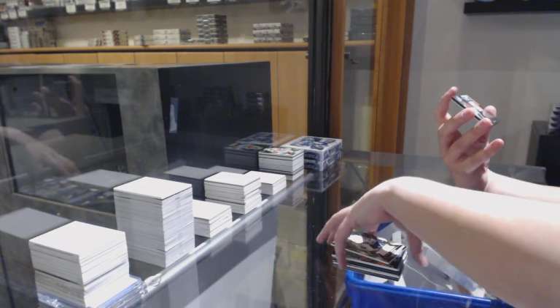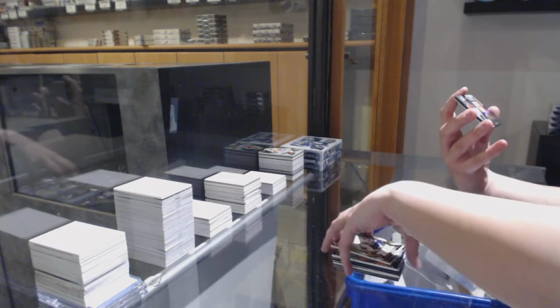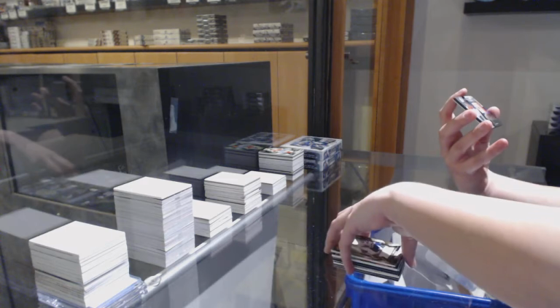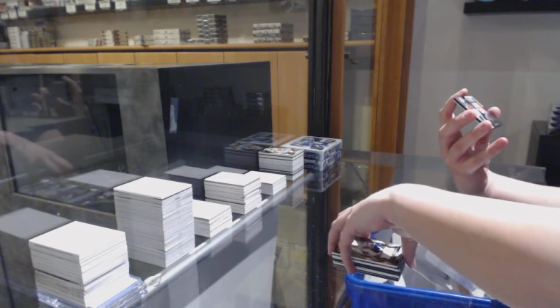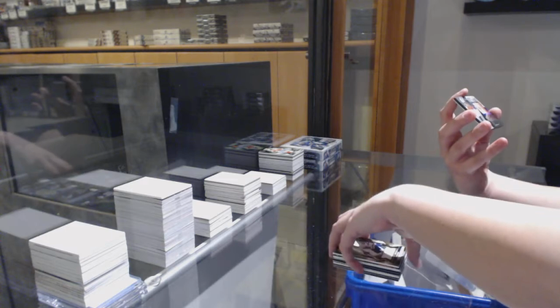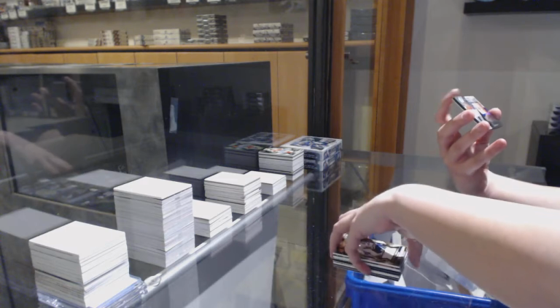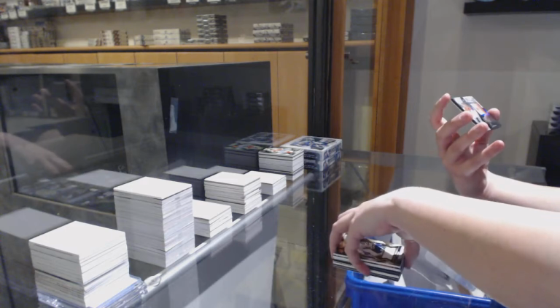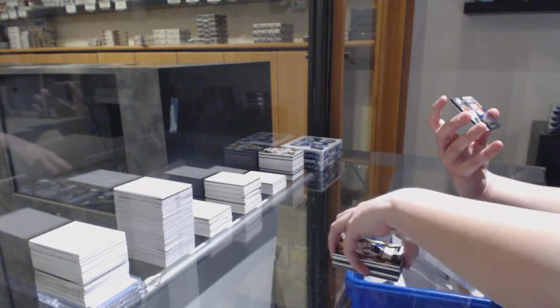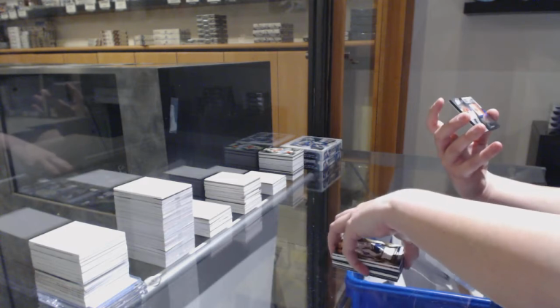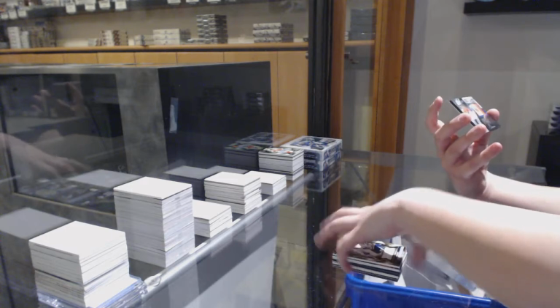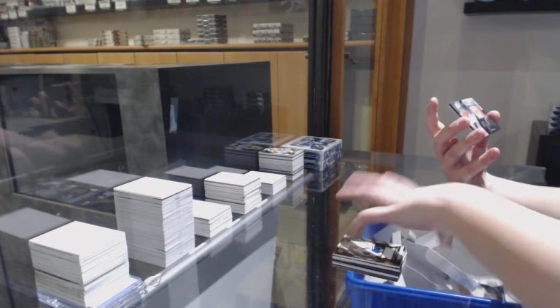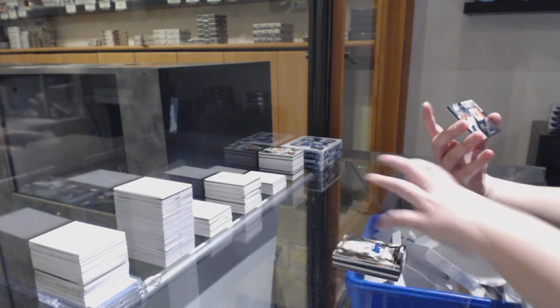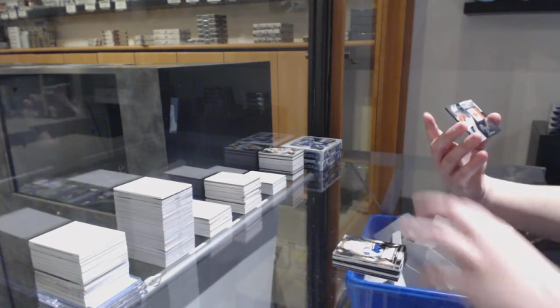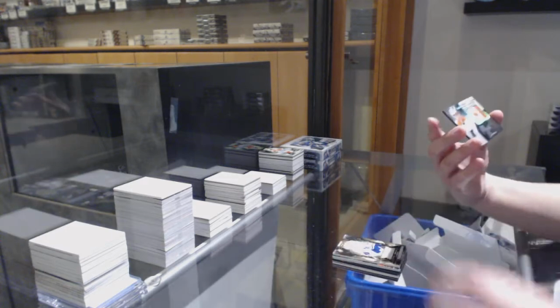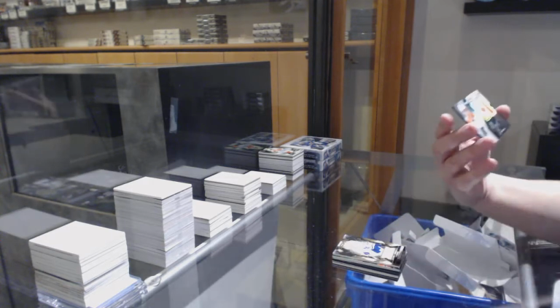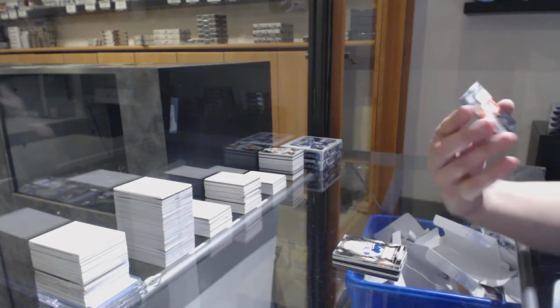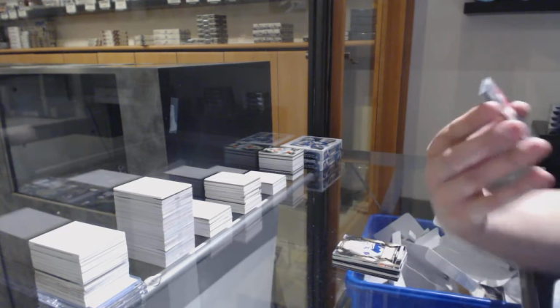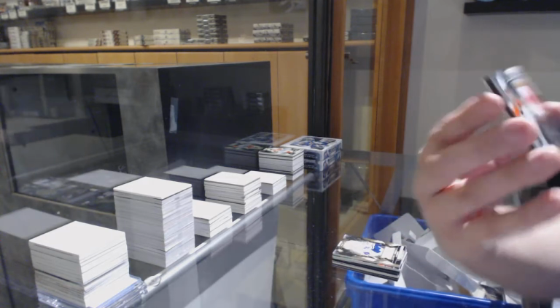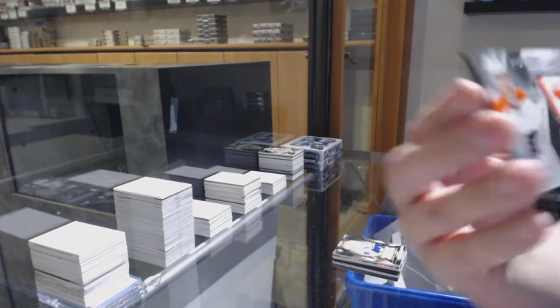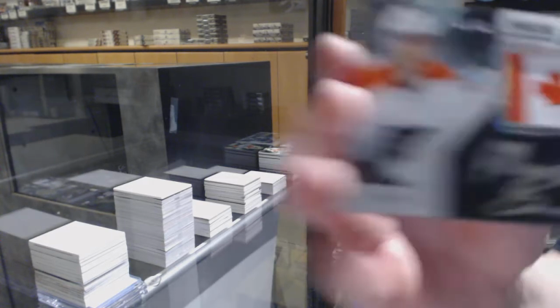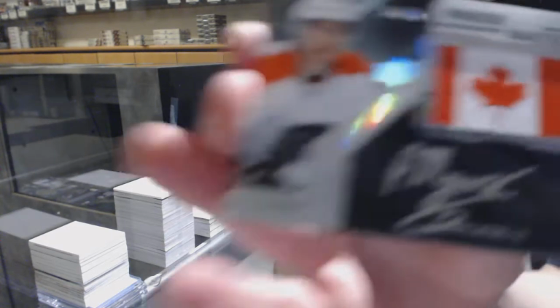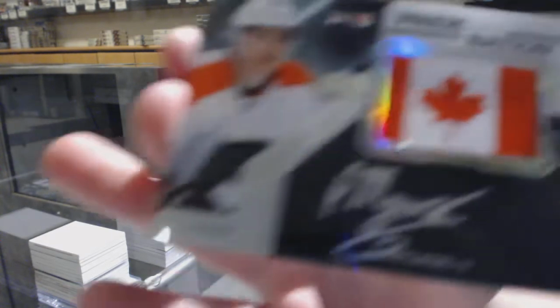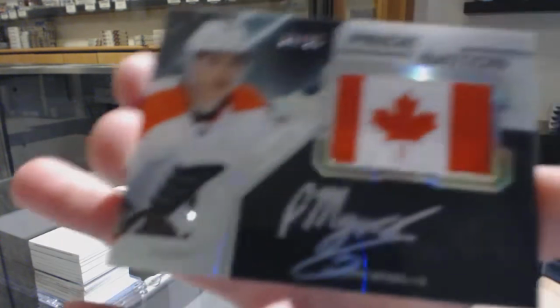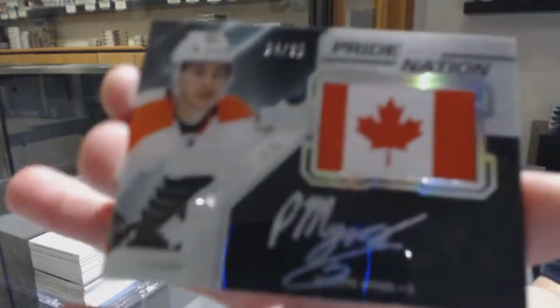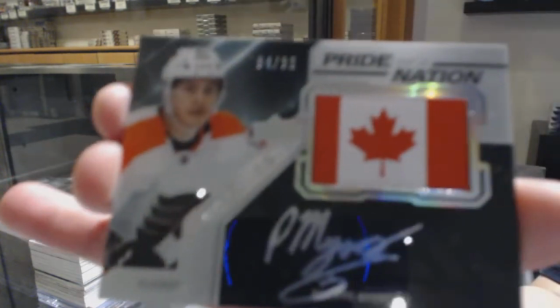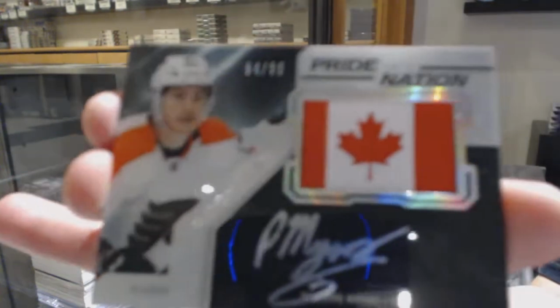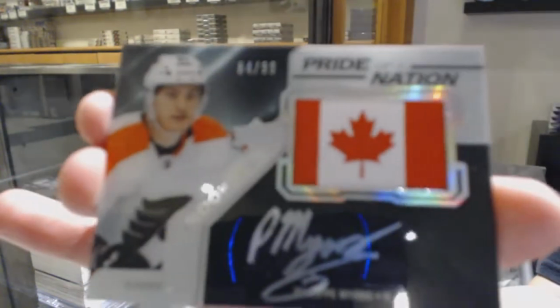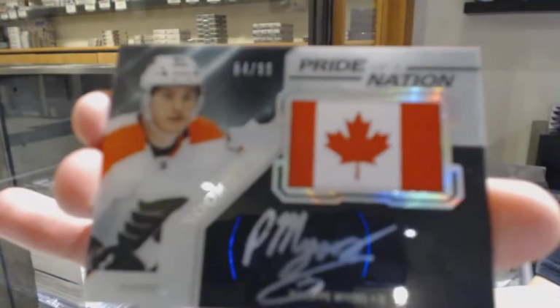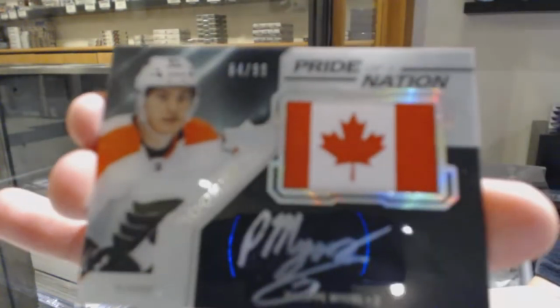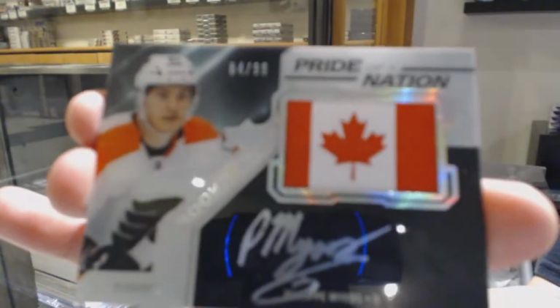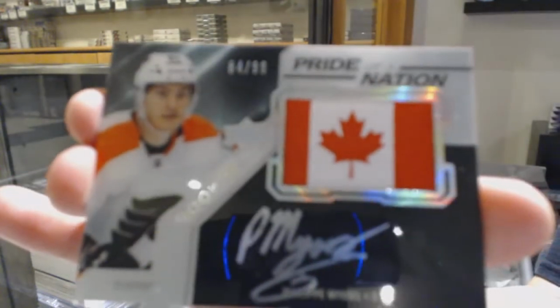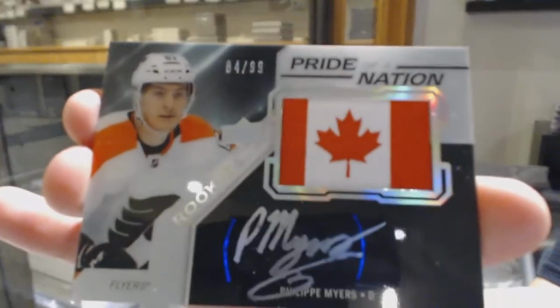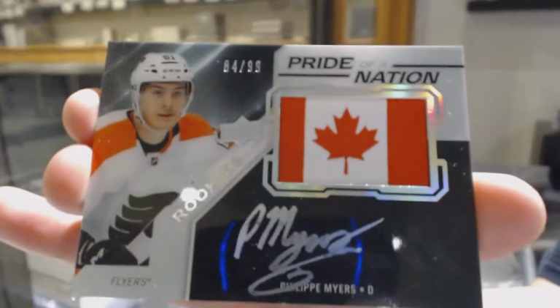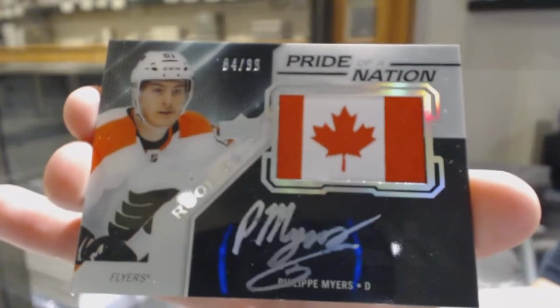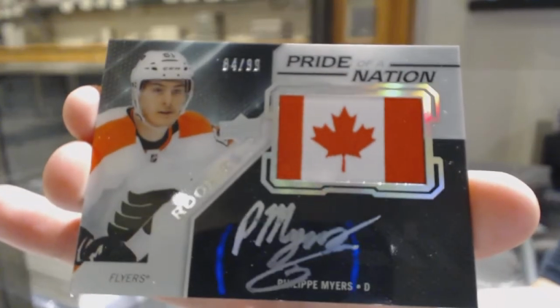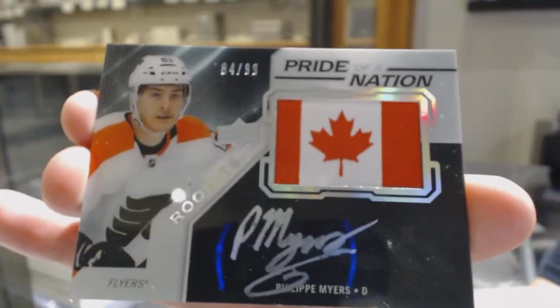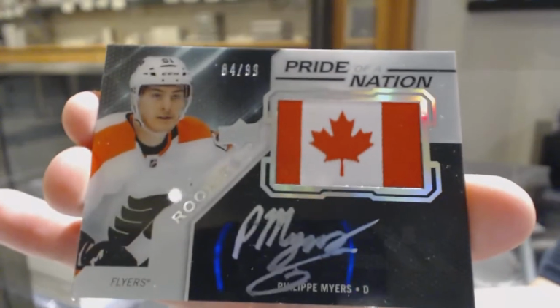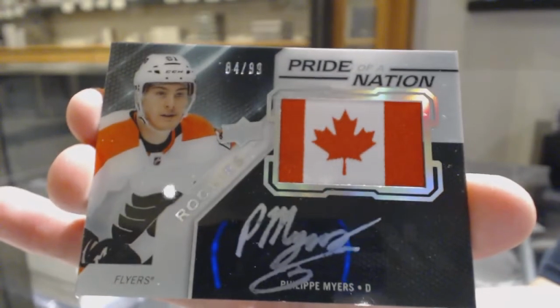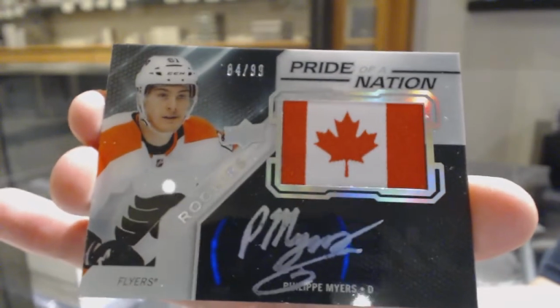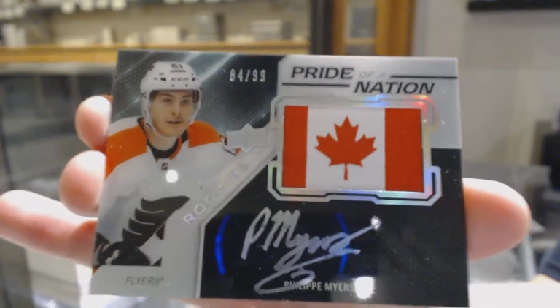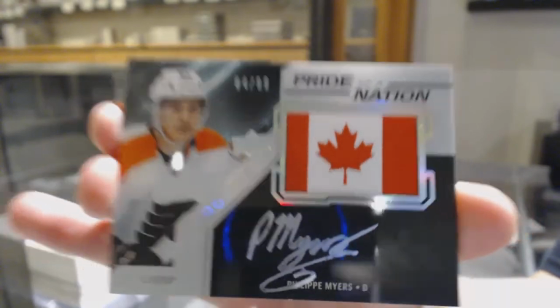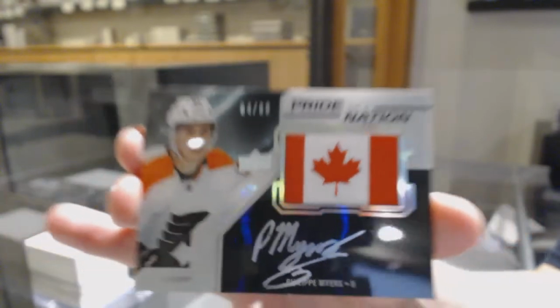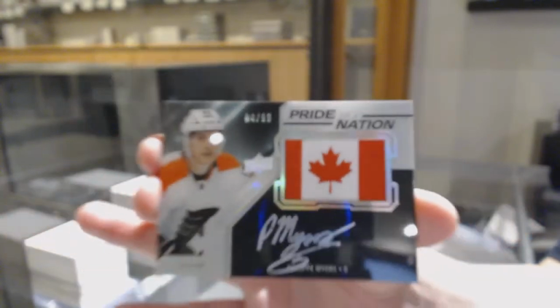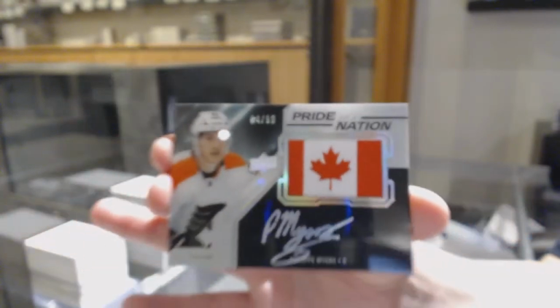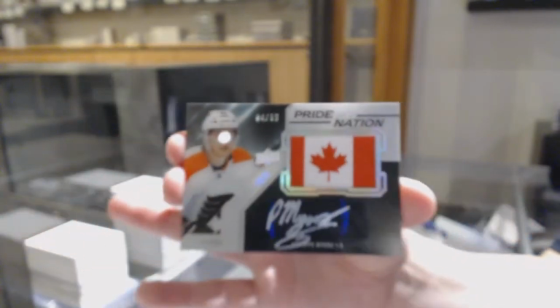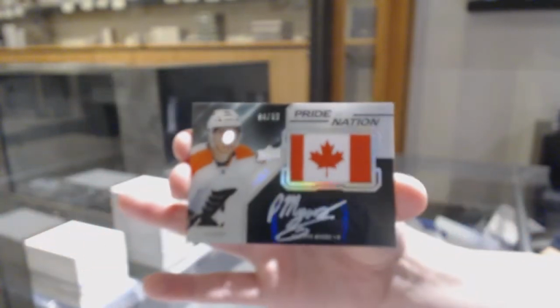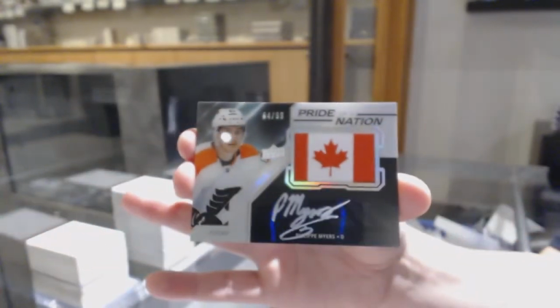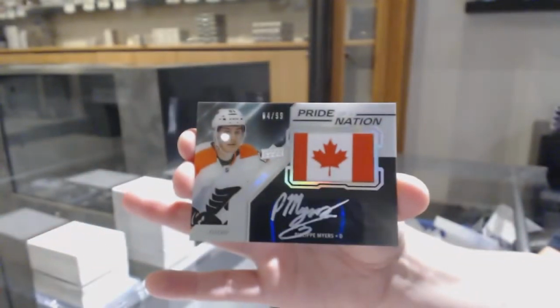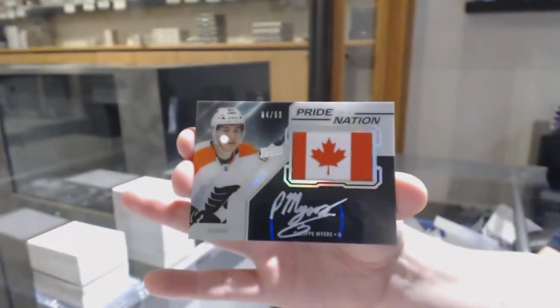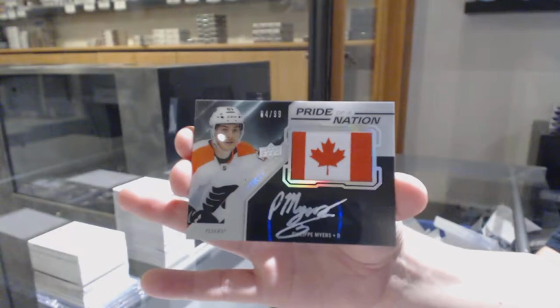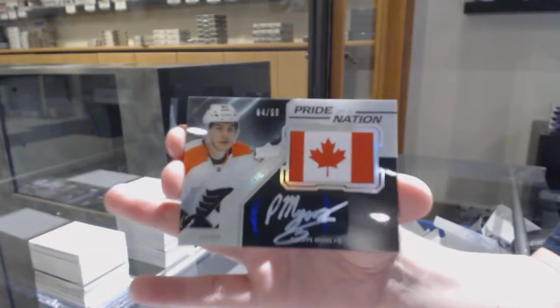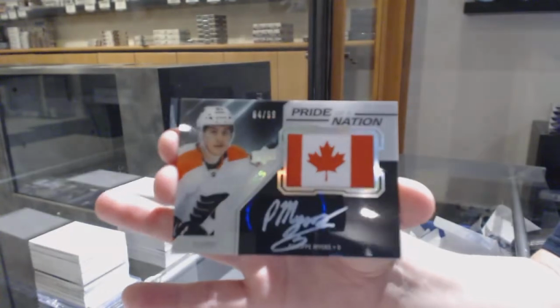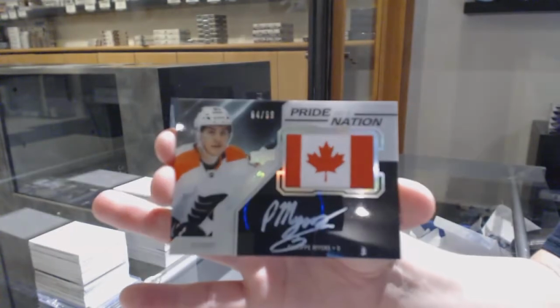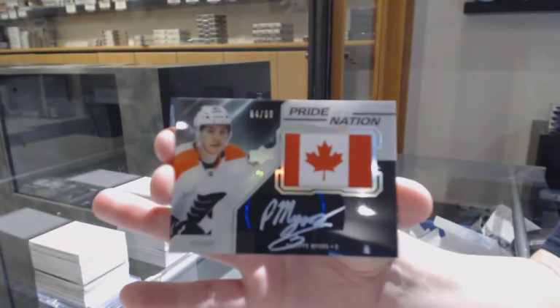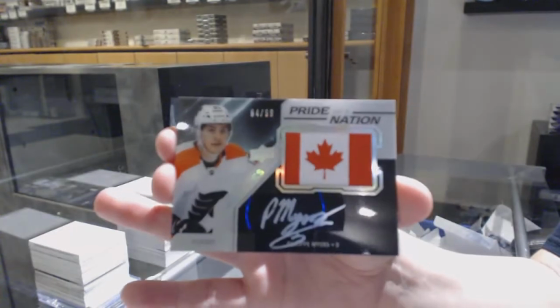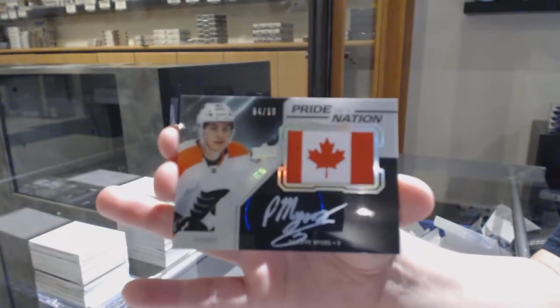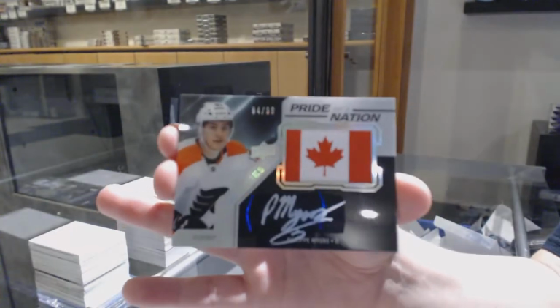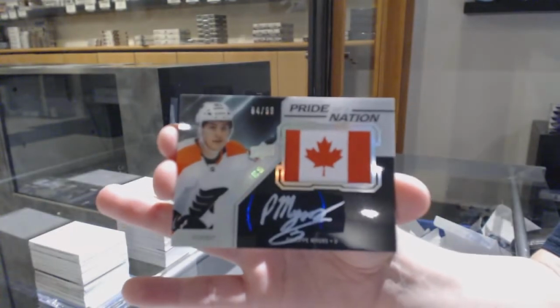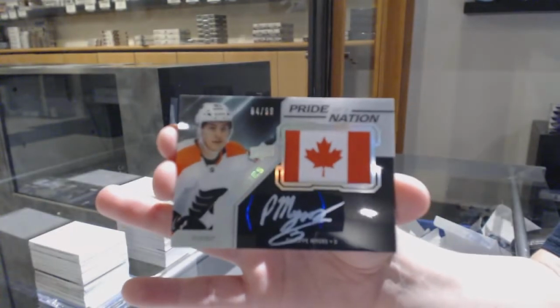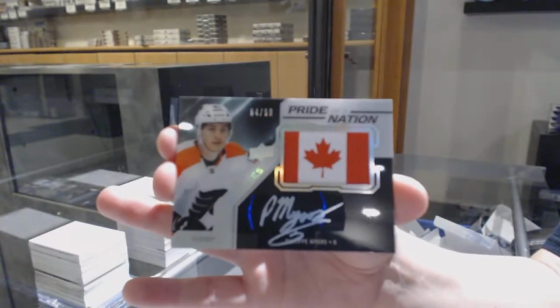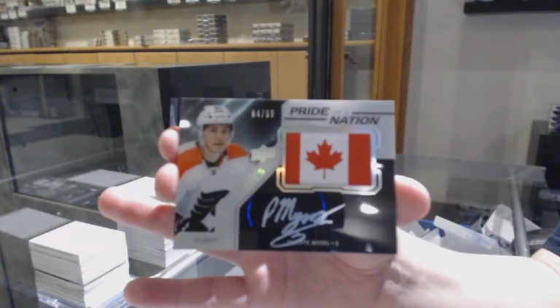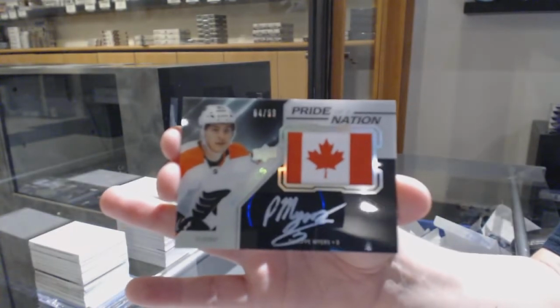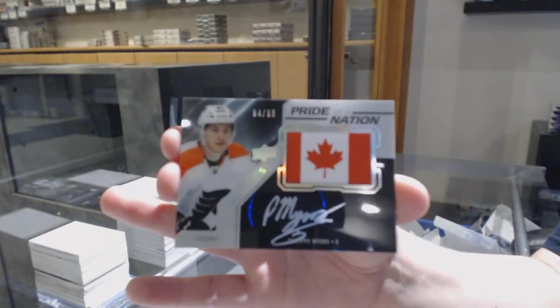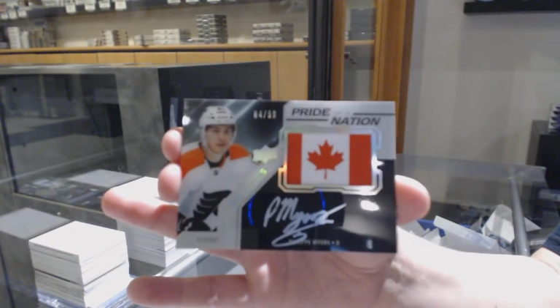Pride of the Nation, Pat Toronto numbered 99 for the Philadelphia Flyers — Philippe Myers.